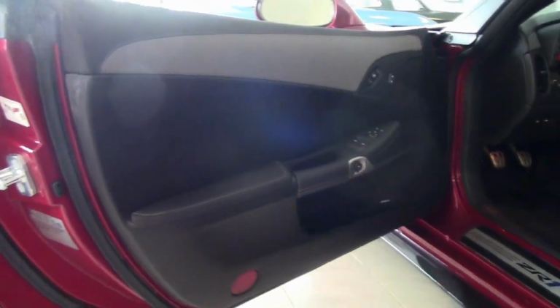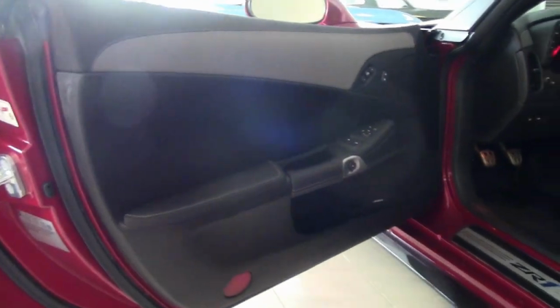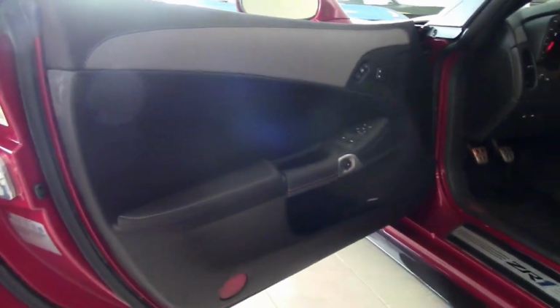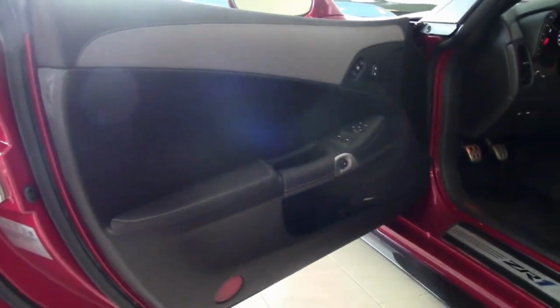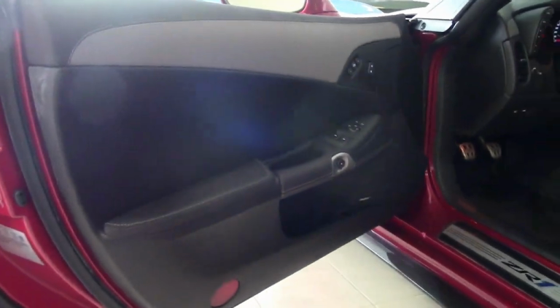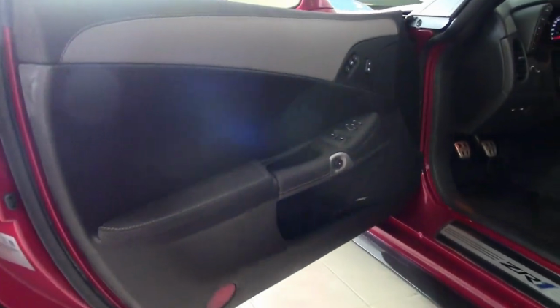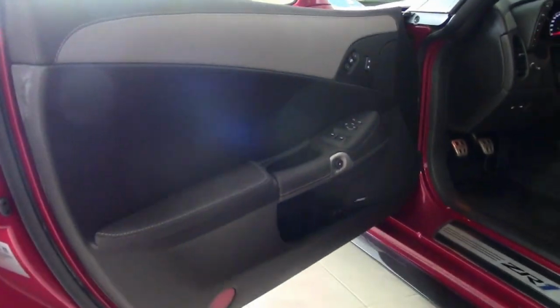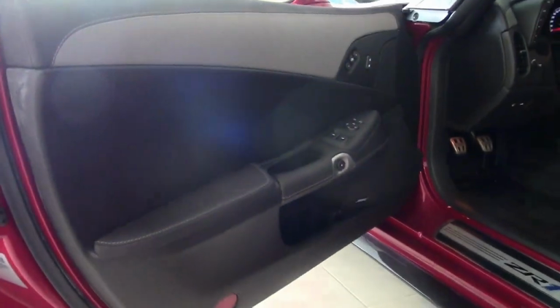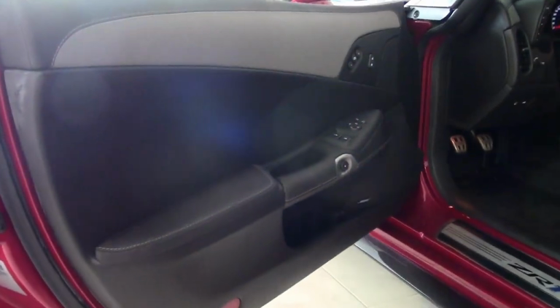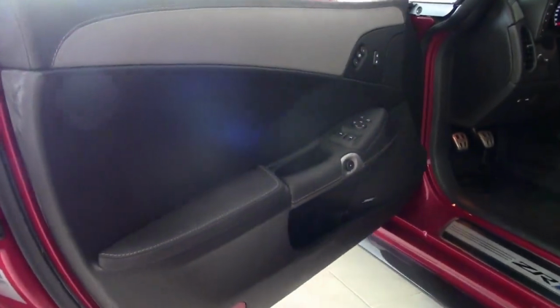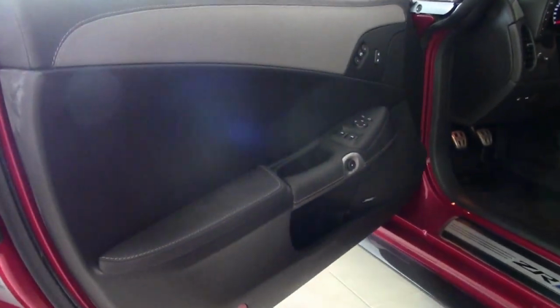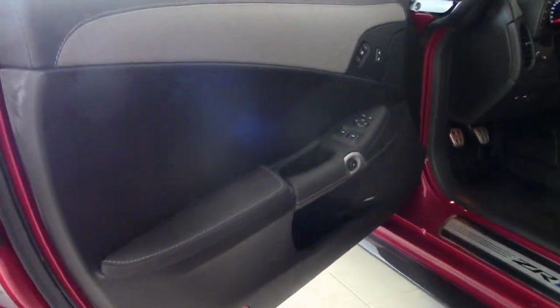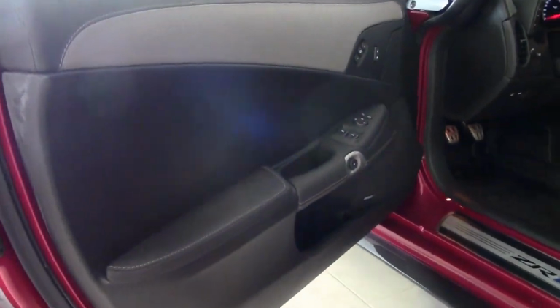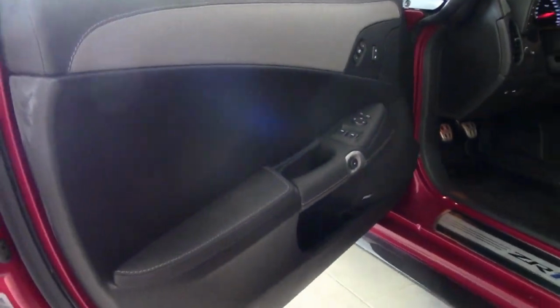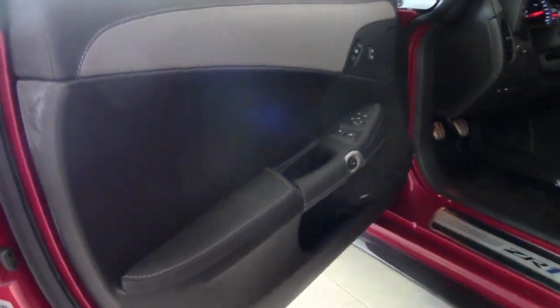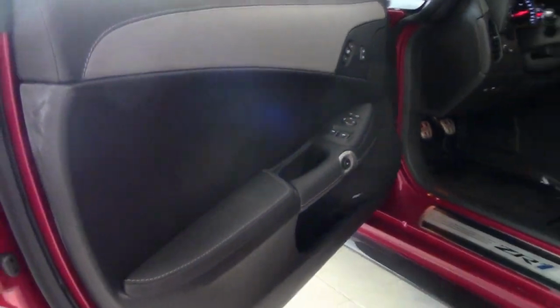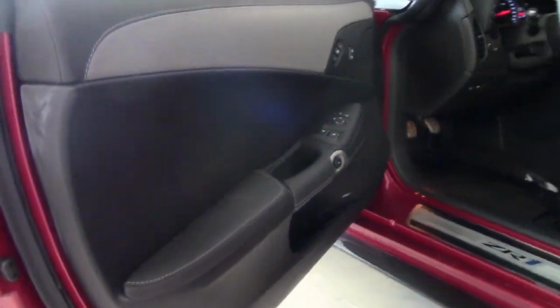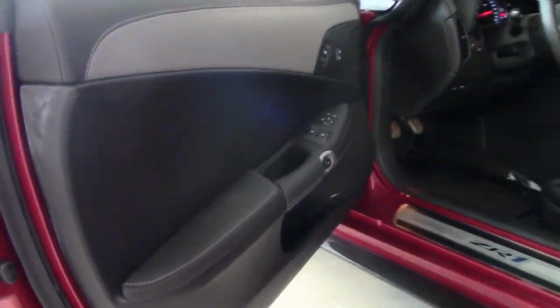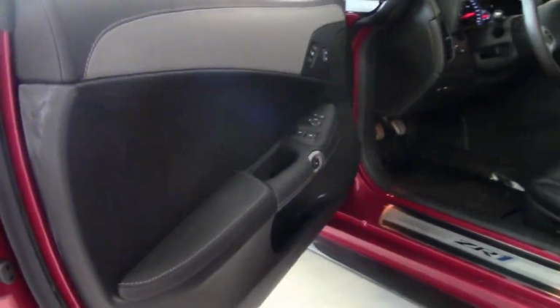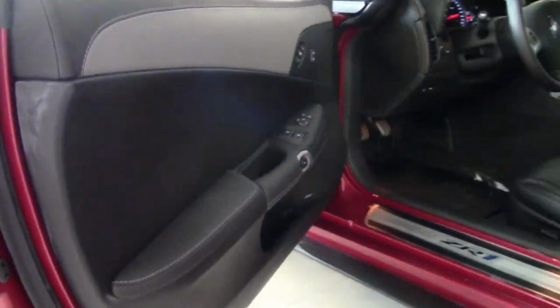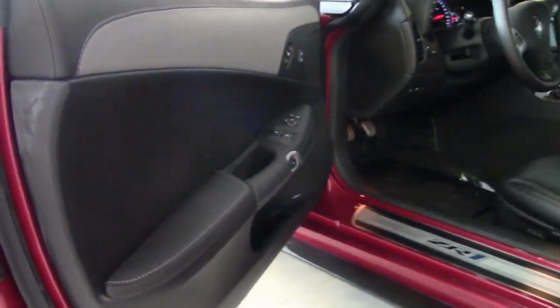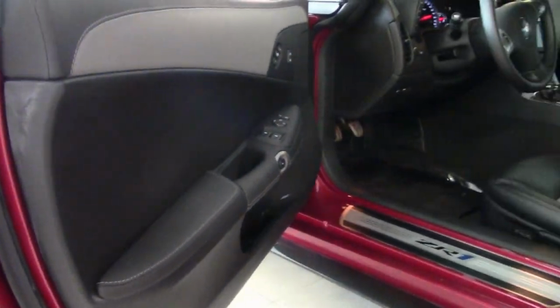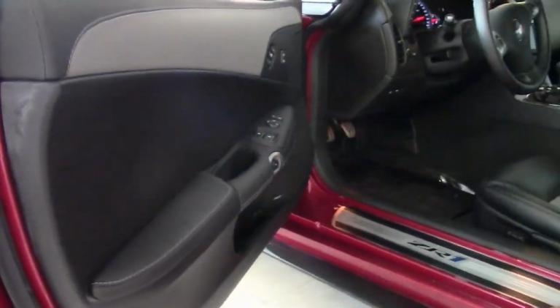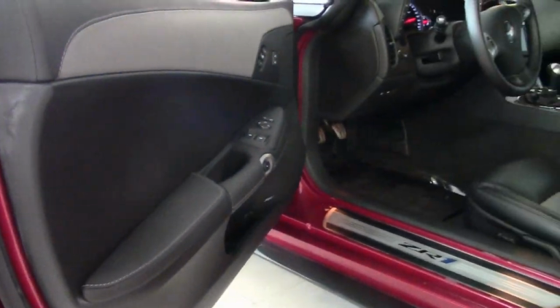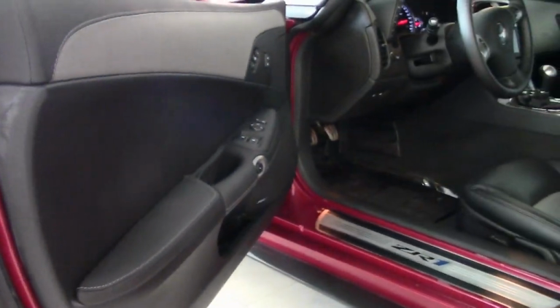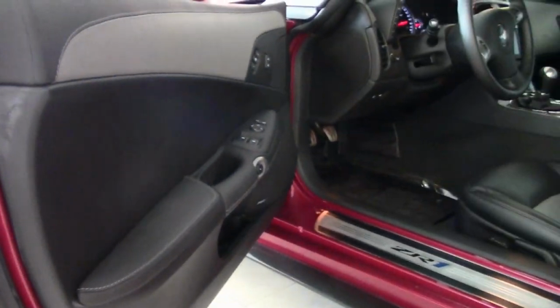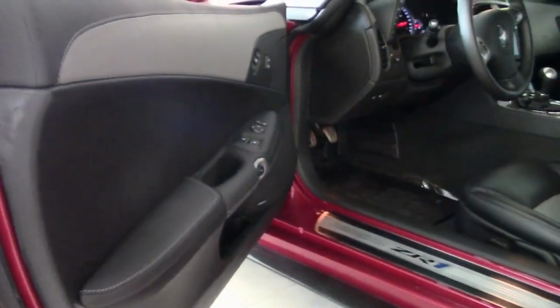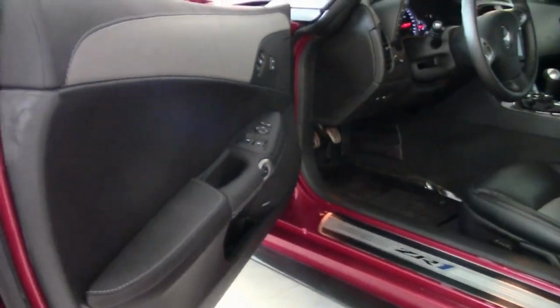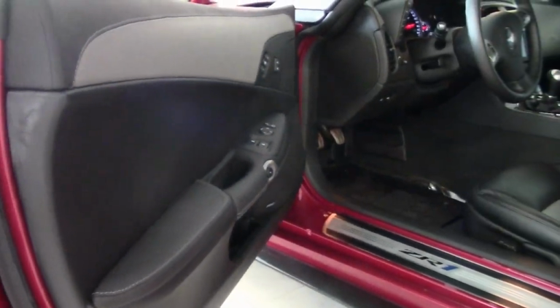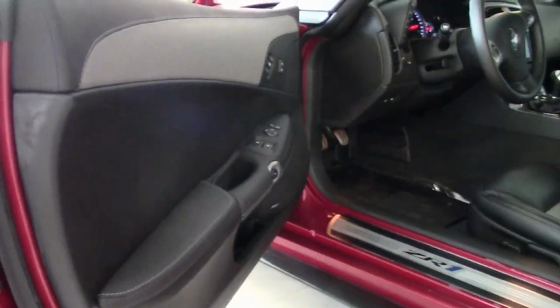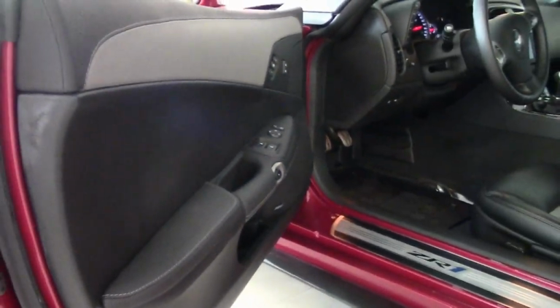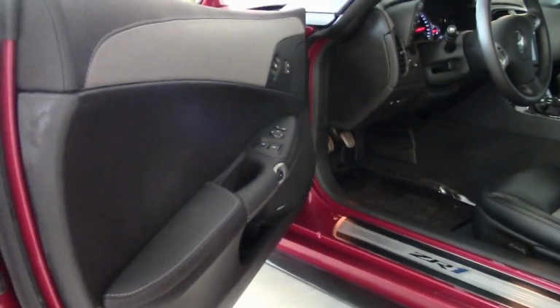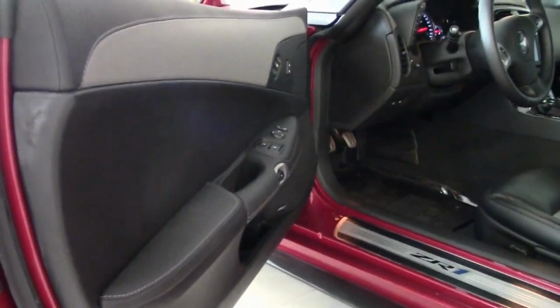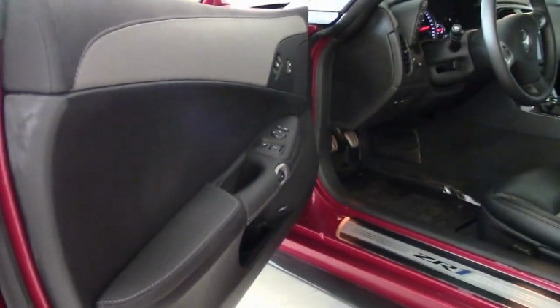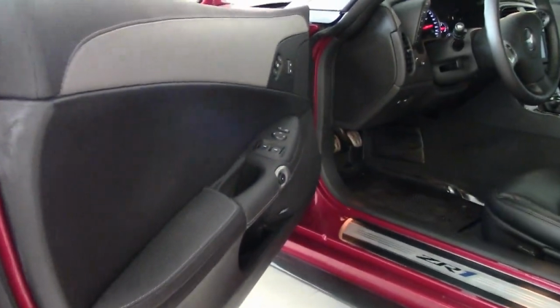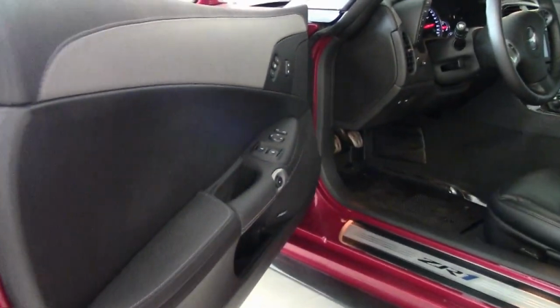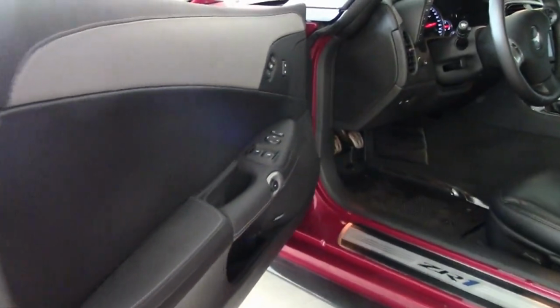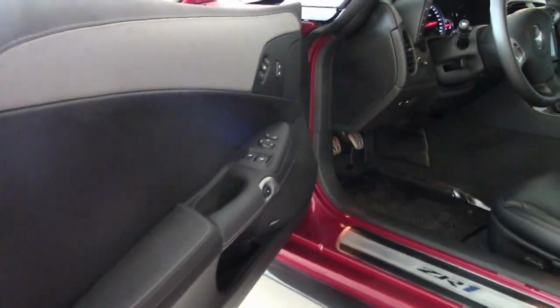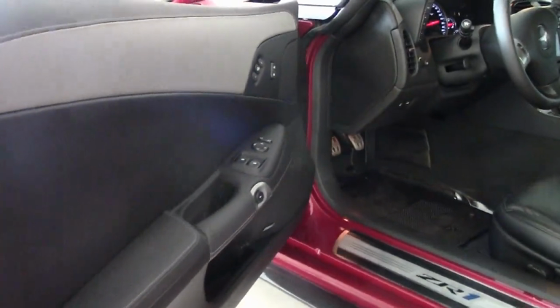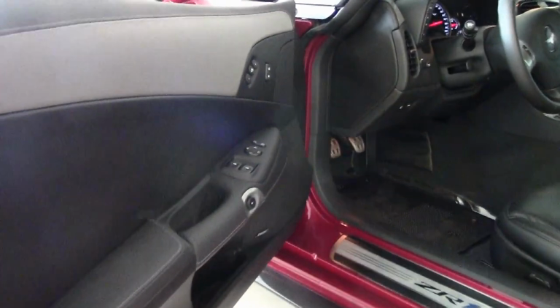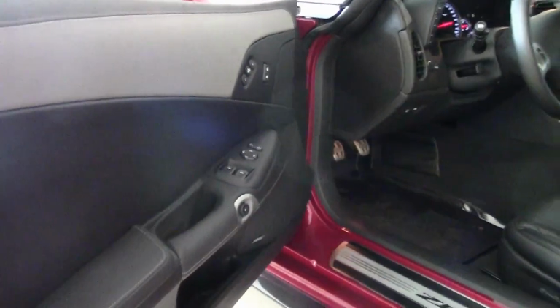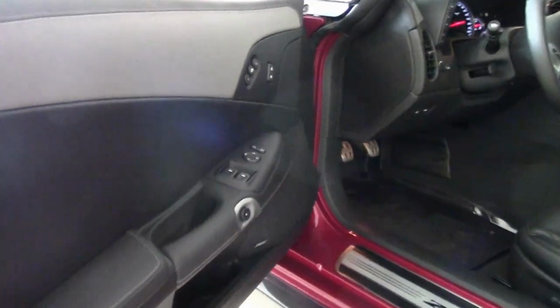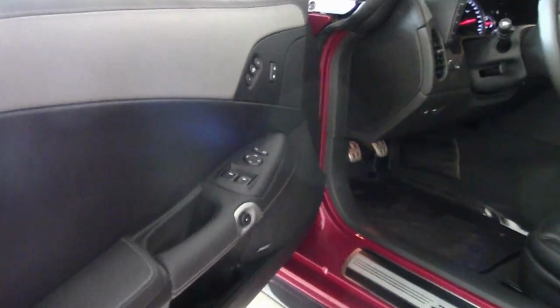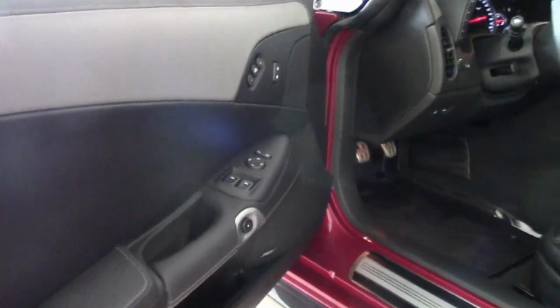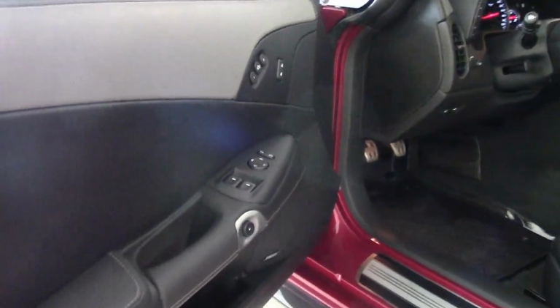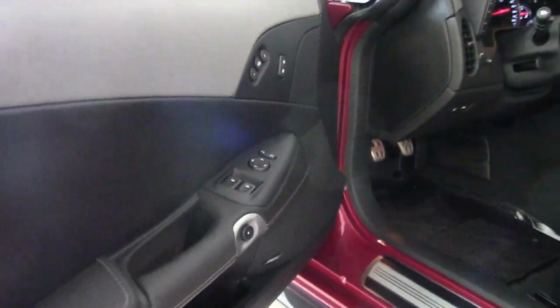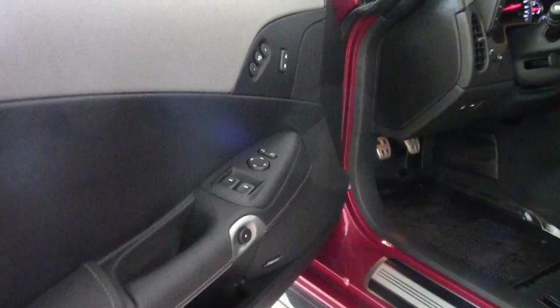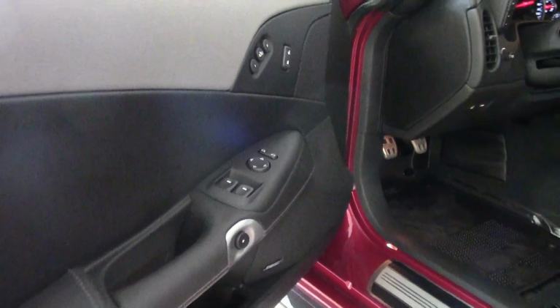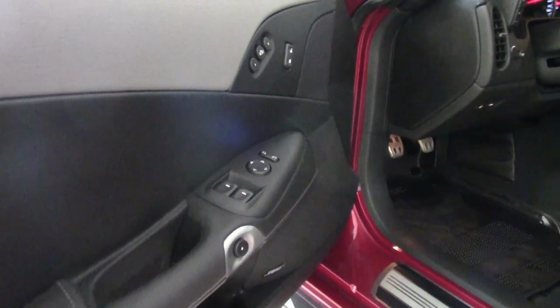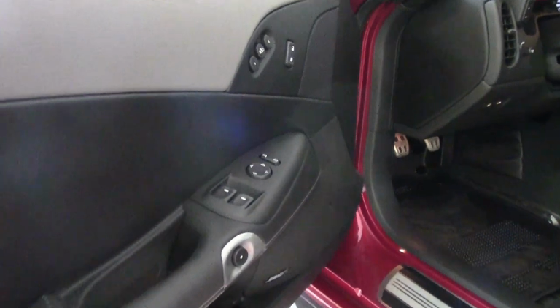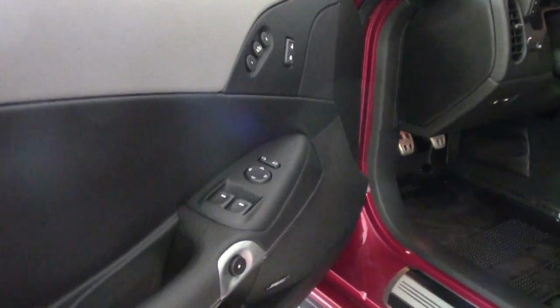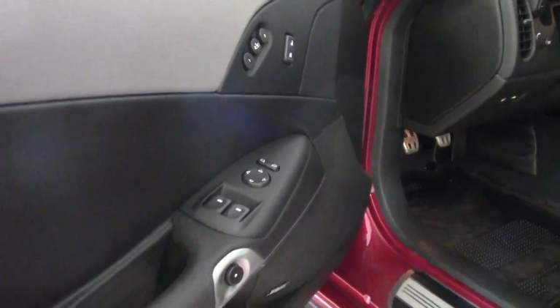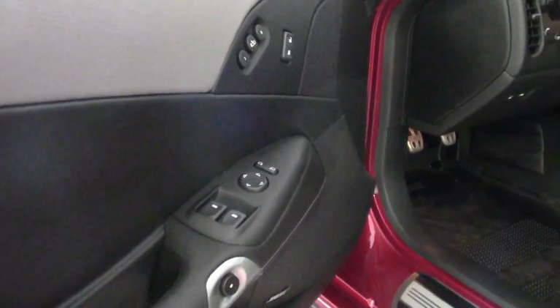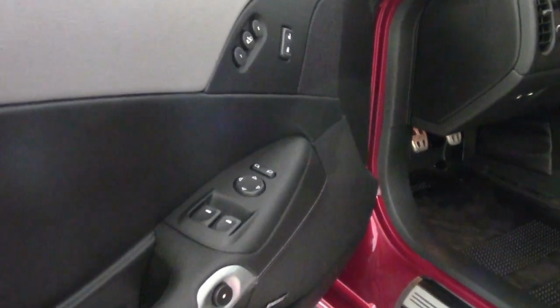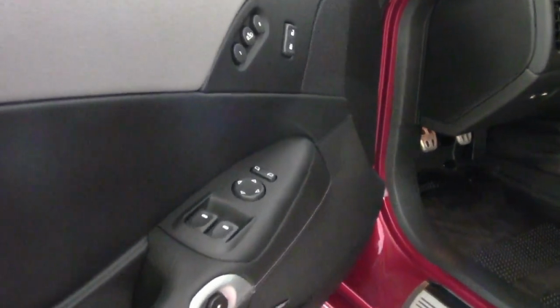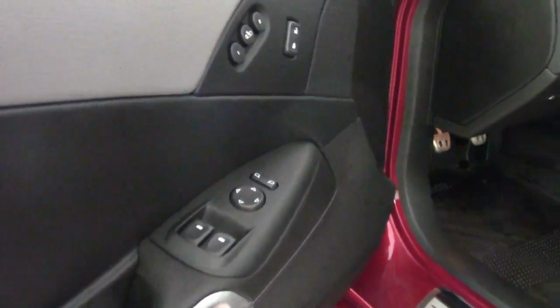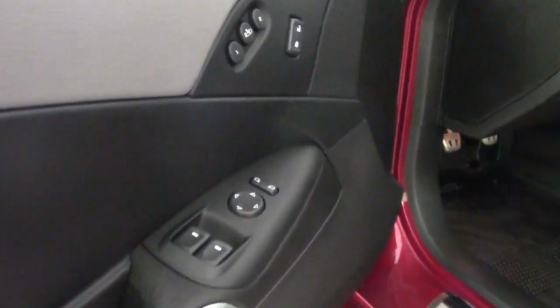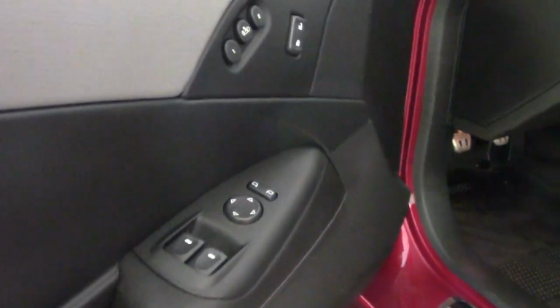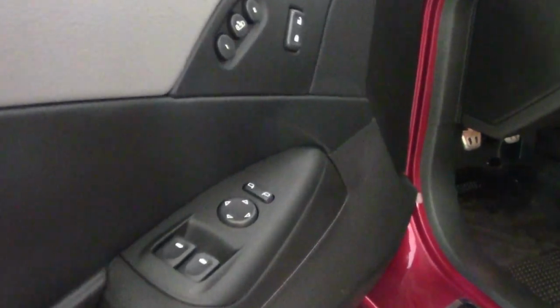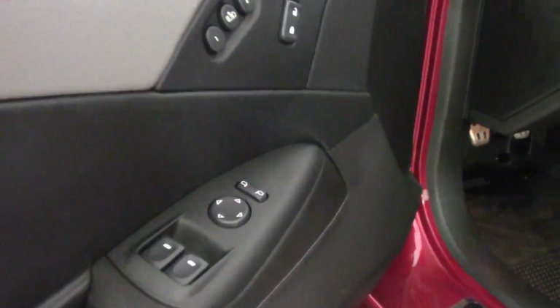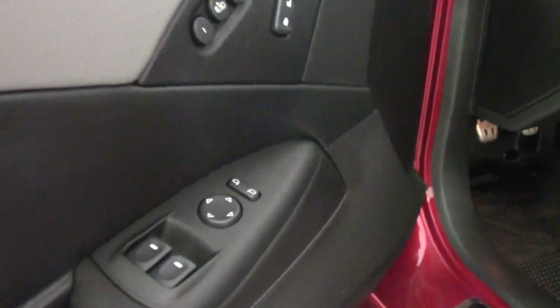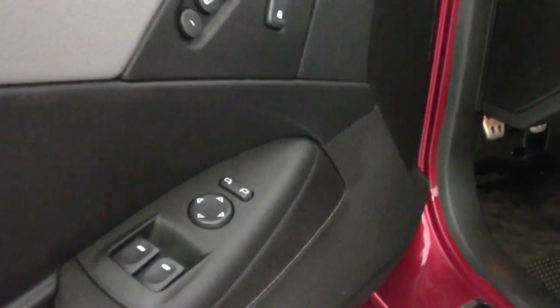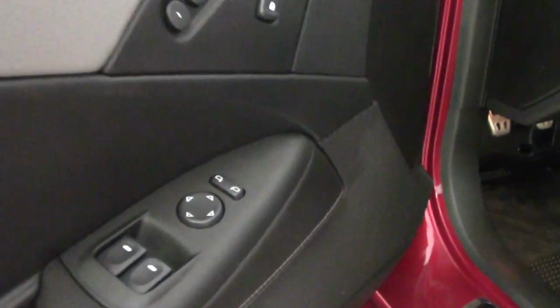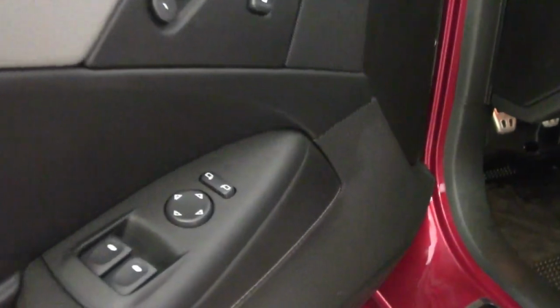F55 magnetic selective ride control, OnStar, heads-up display — just every option you can imagine.